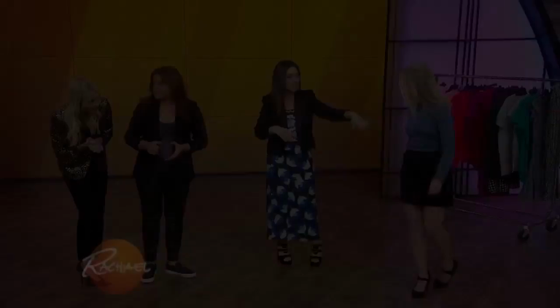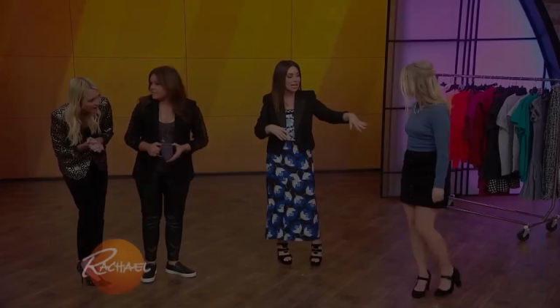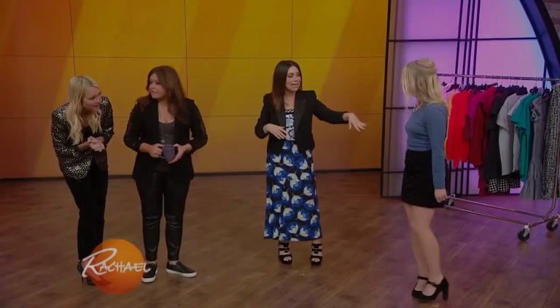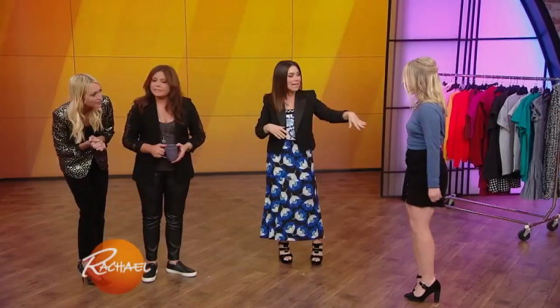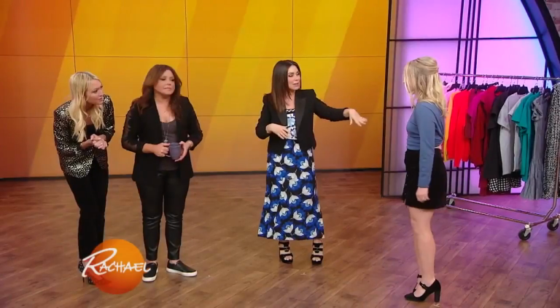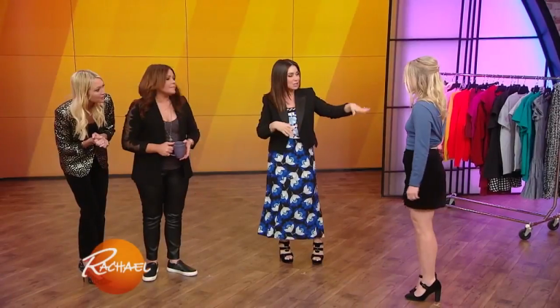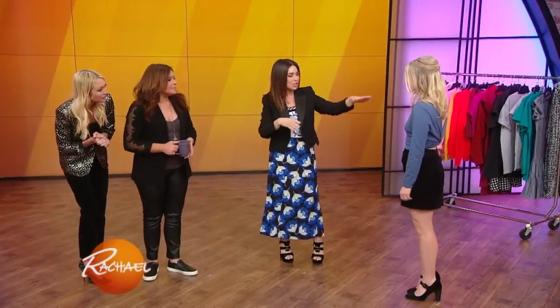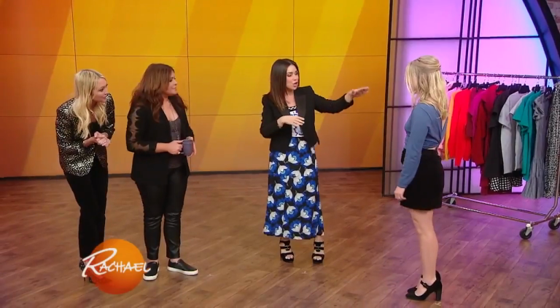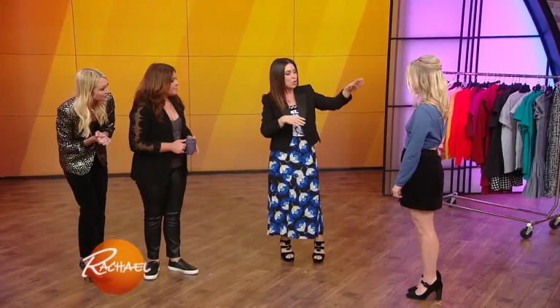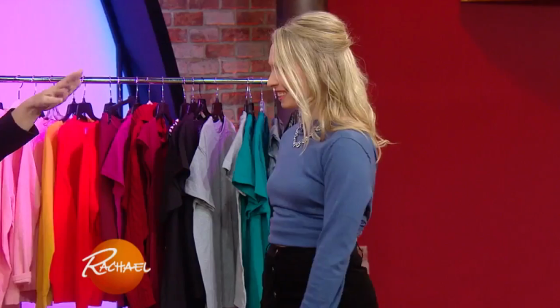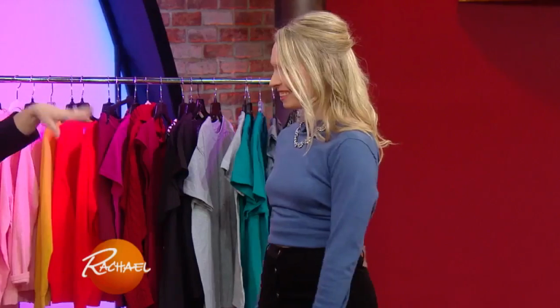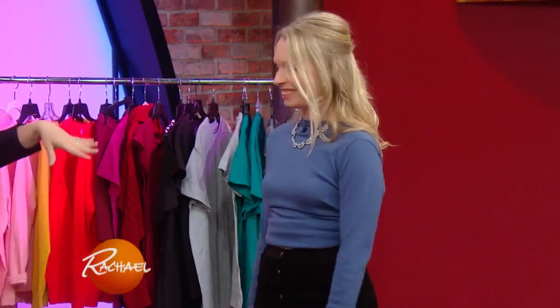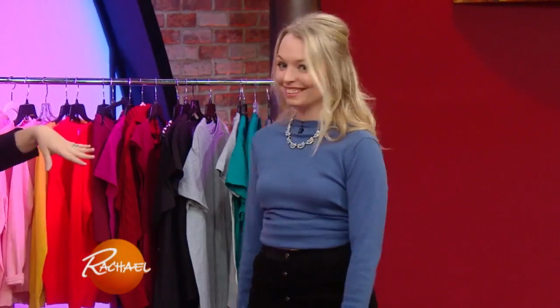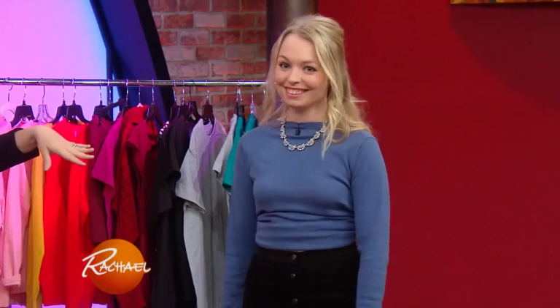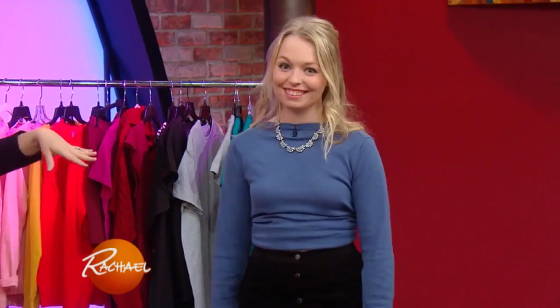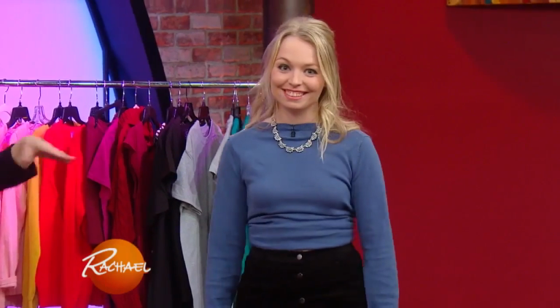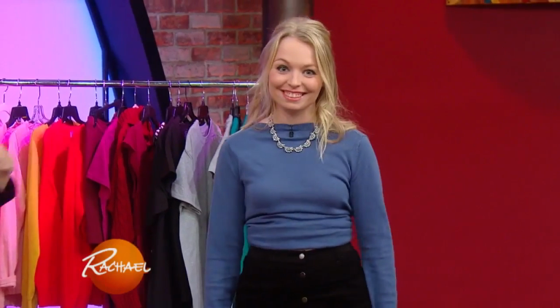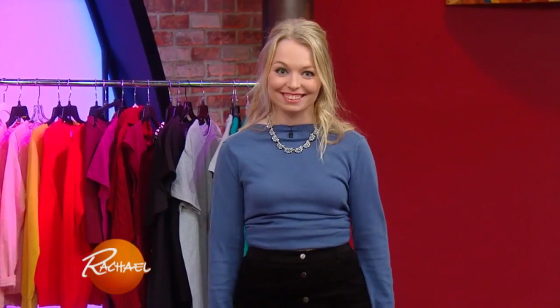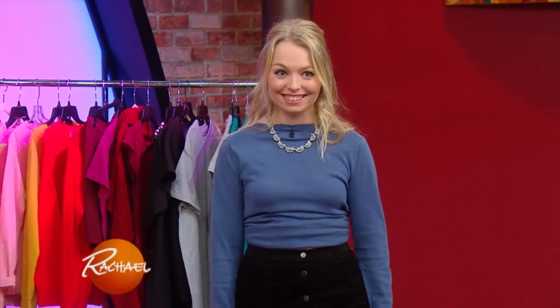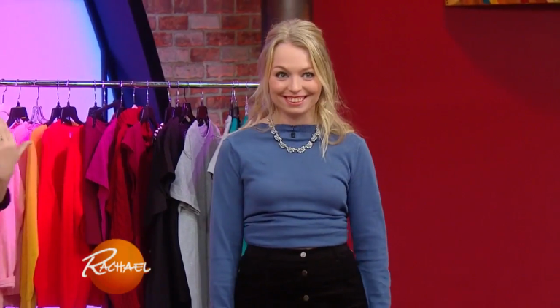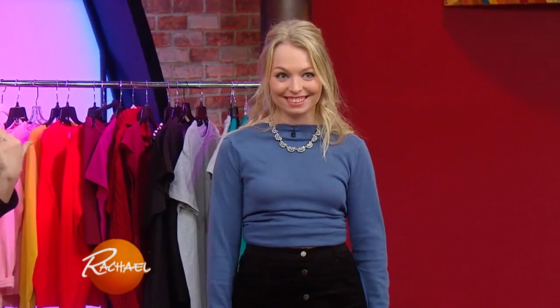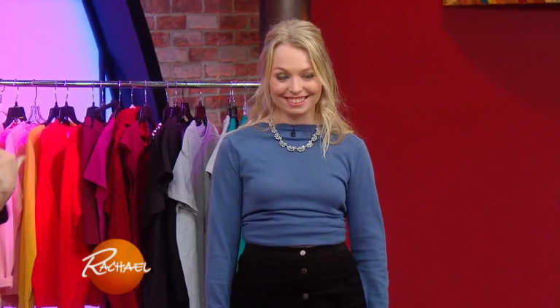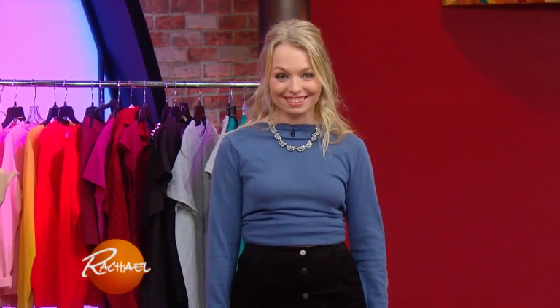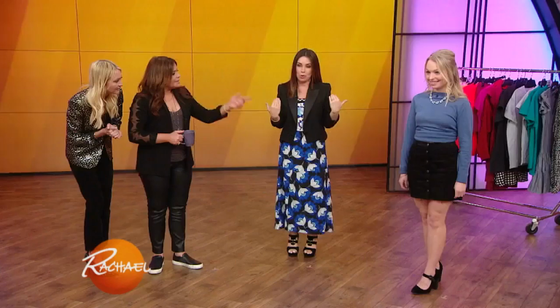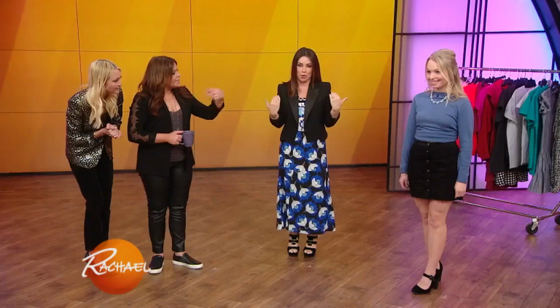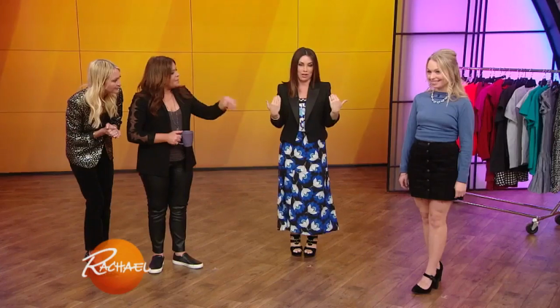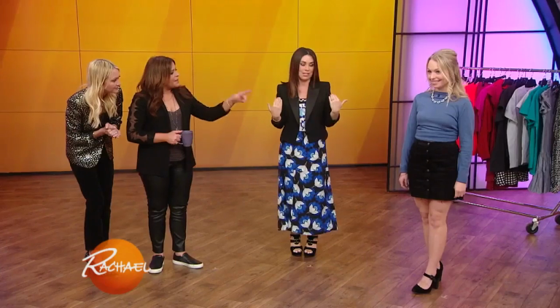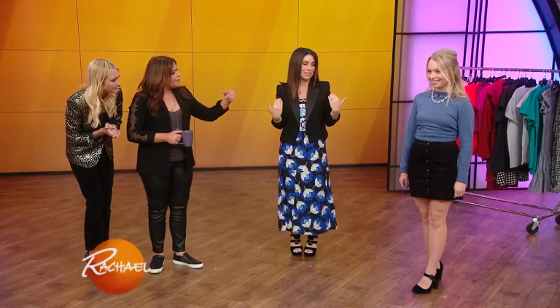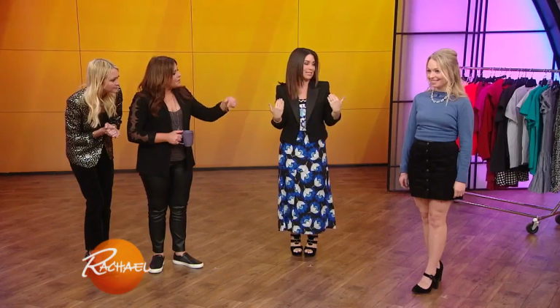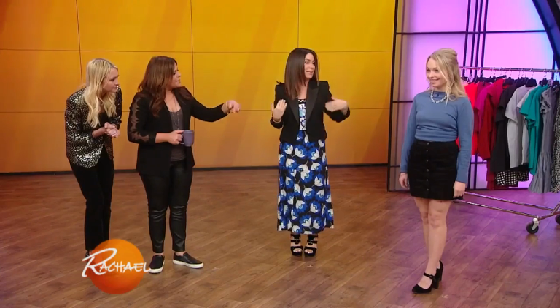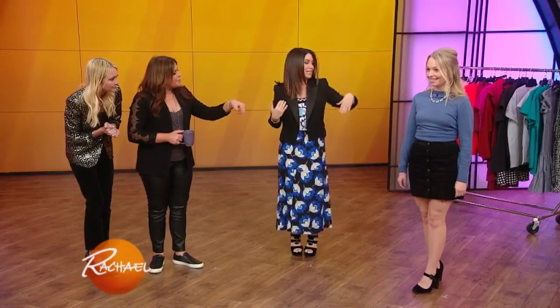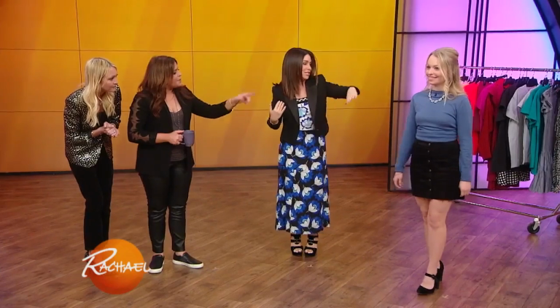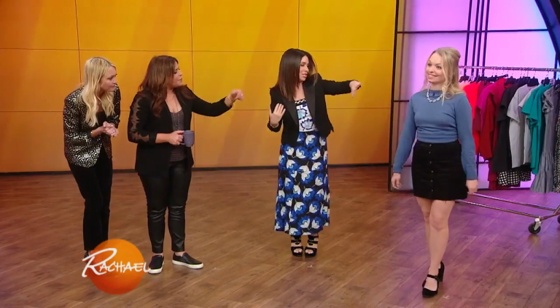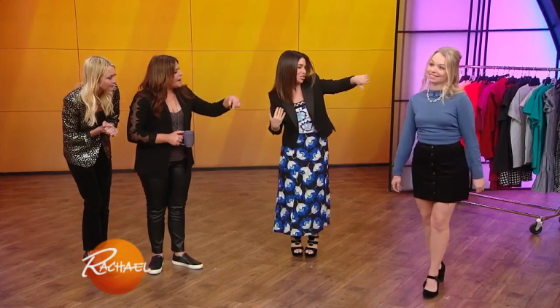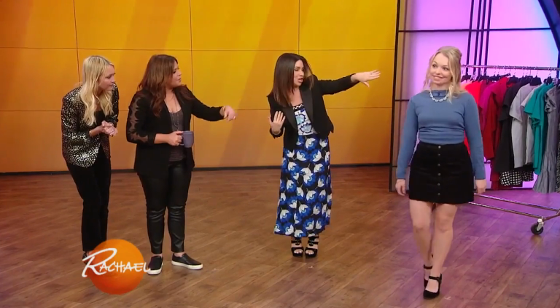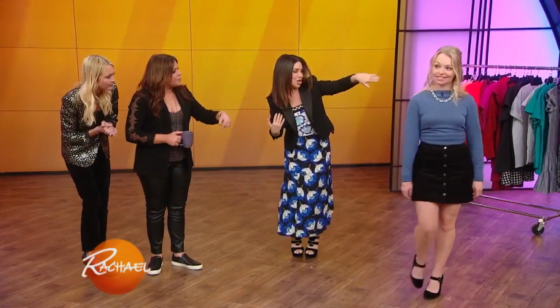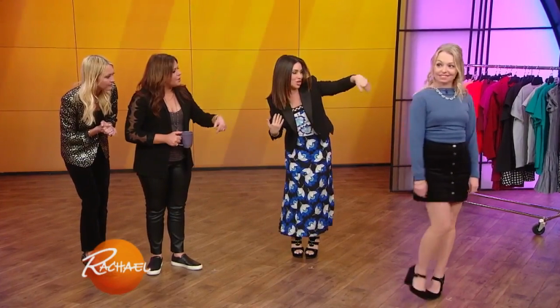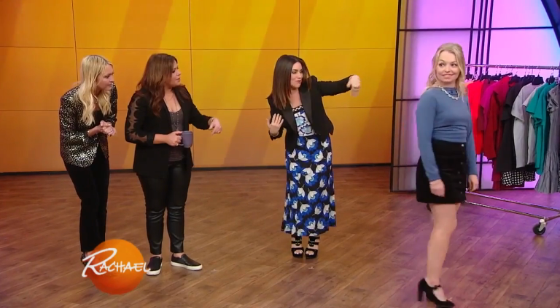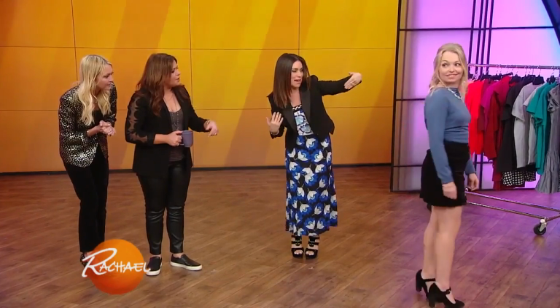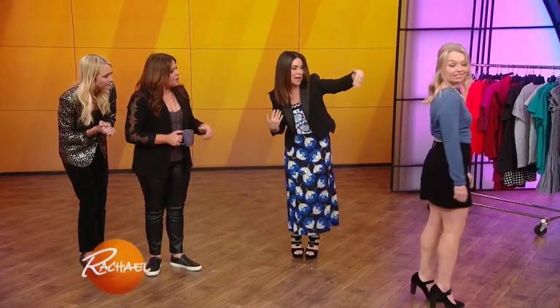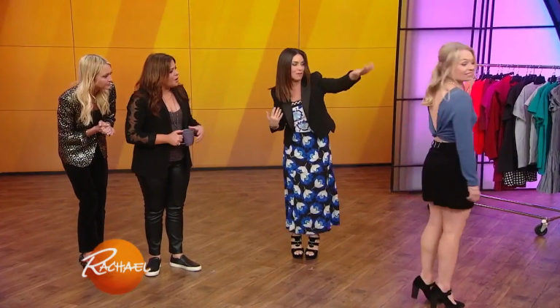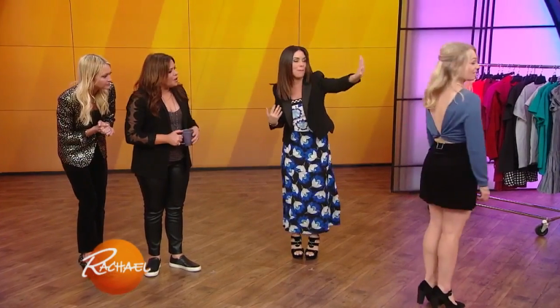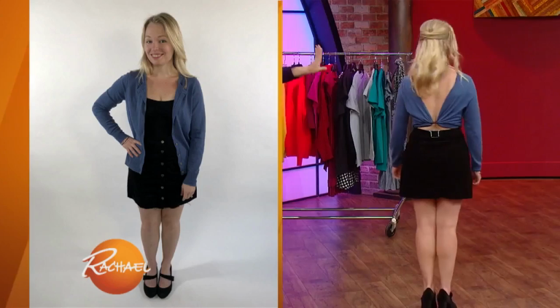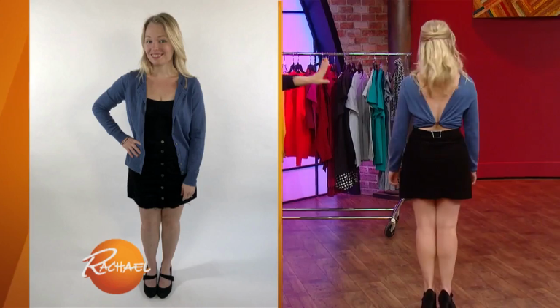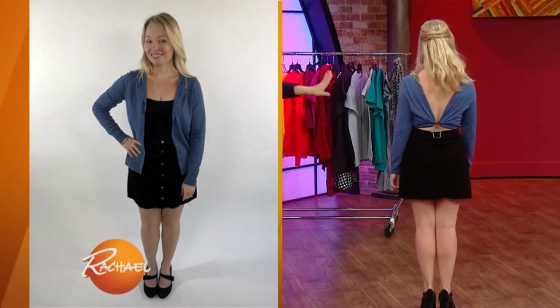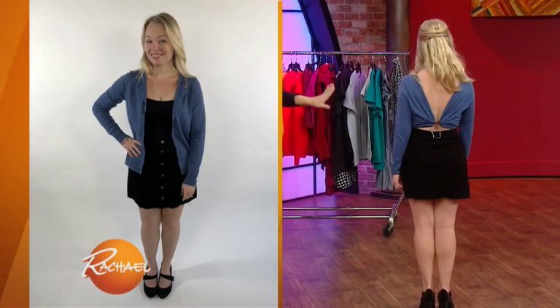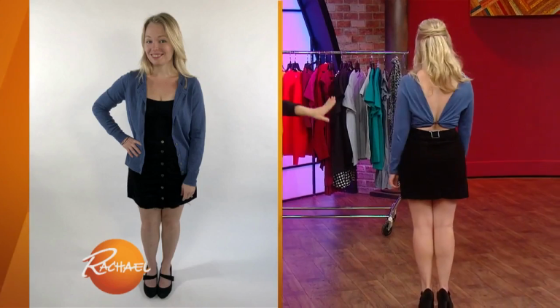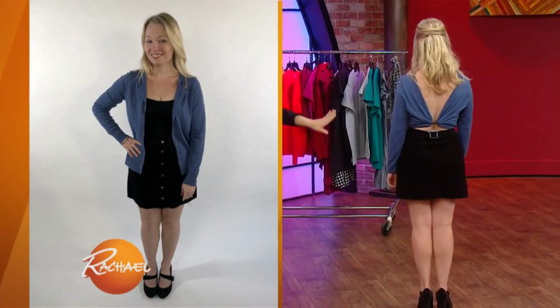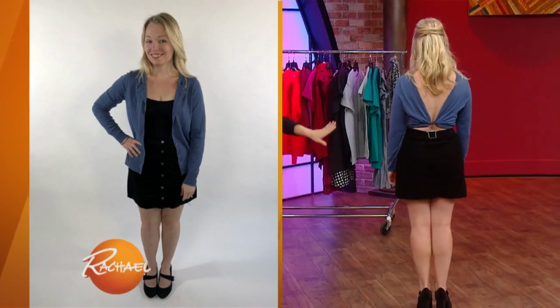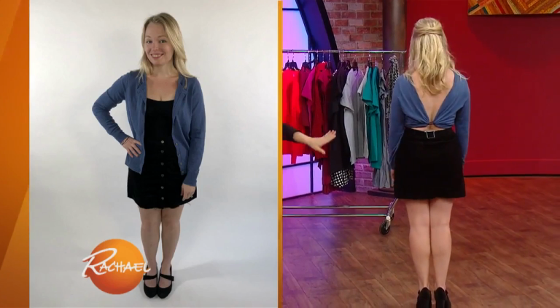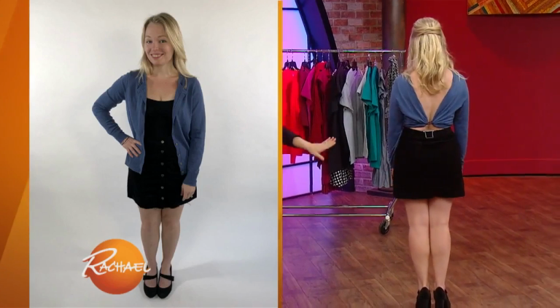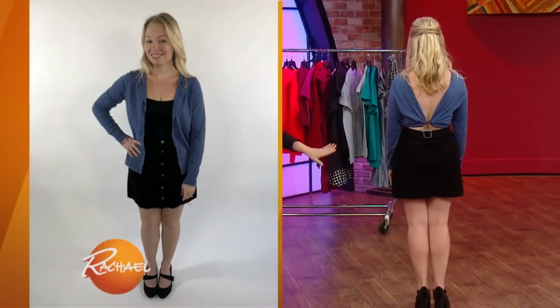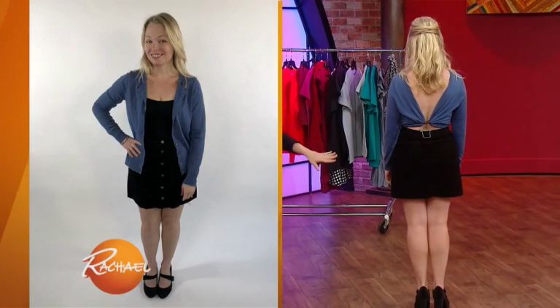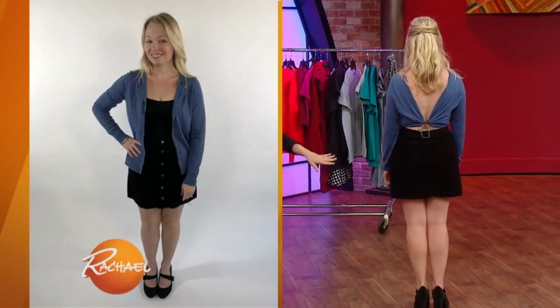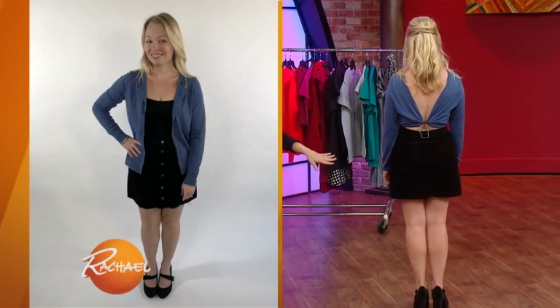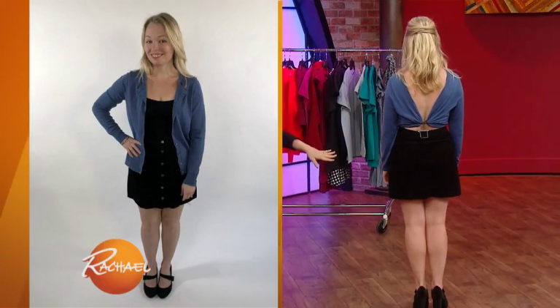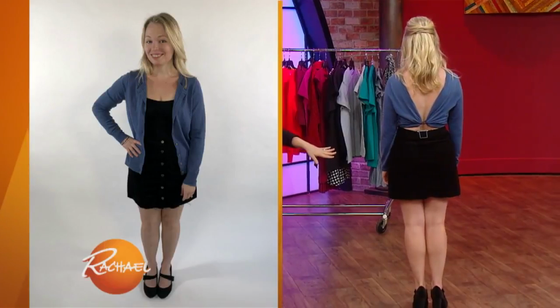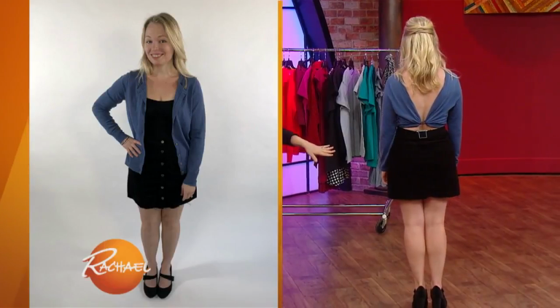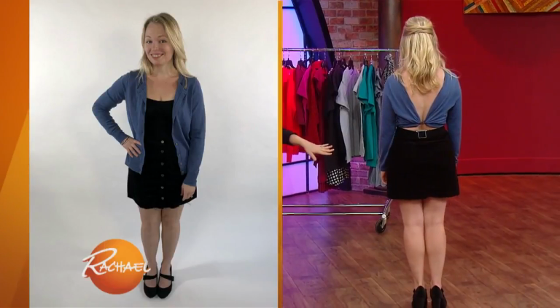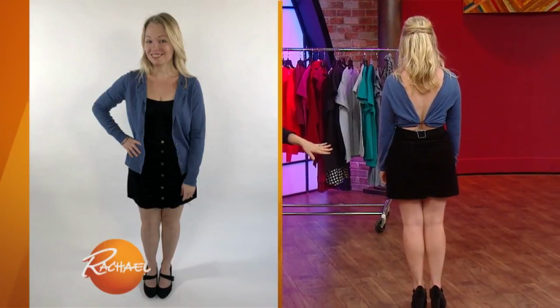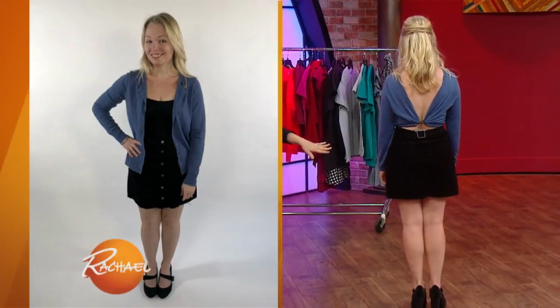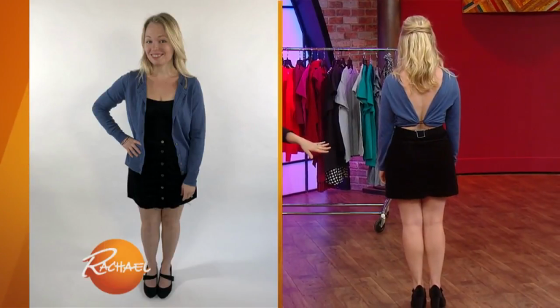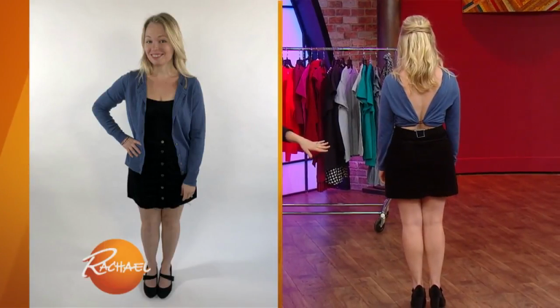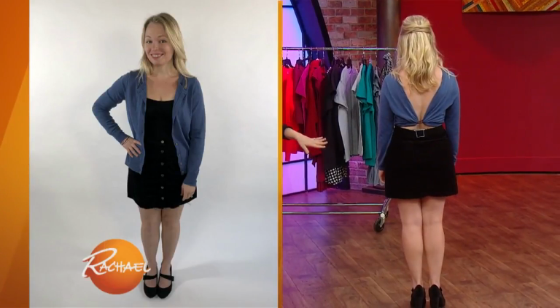Check it out — we put it on backwards. Spin around, beautiful. Turn around — backless cardigan action!